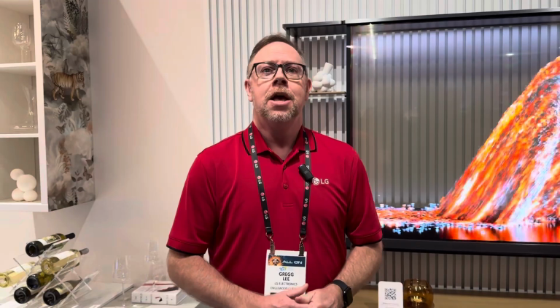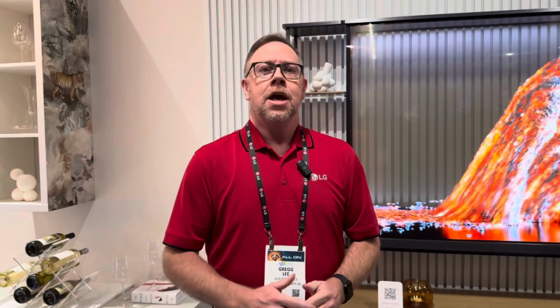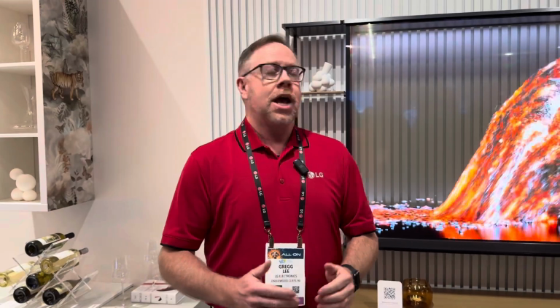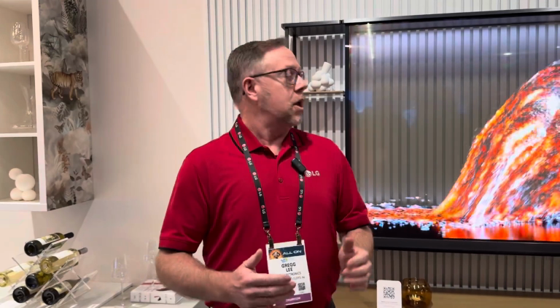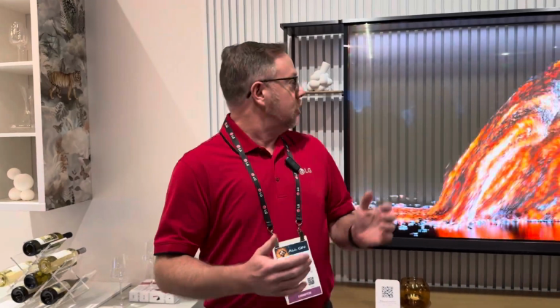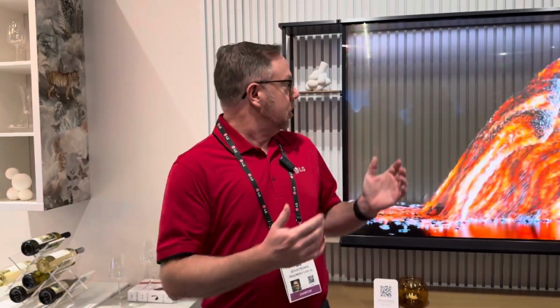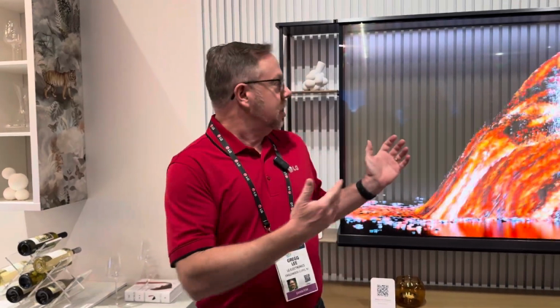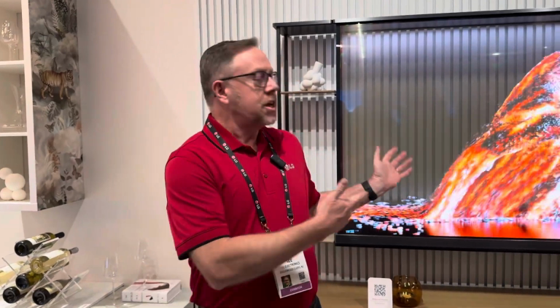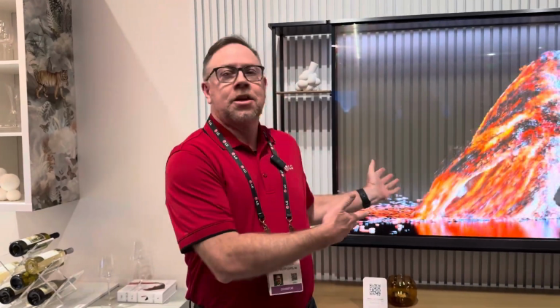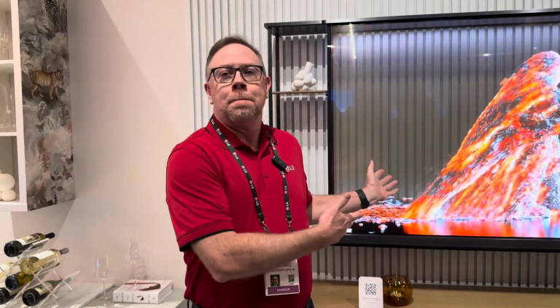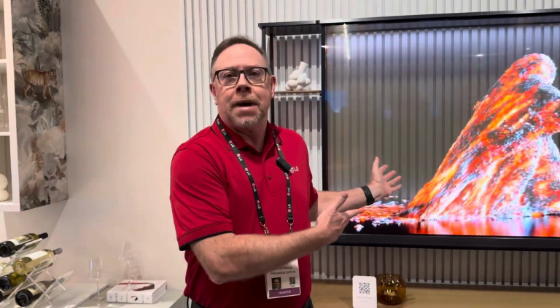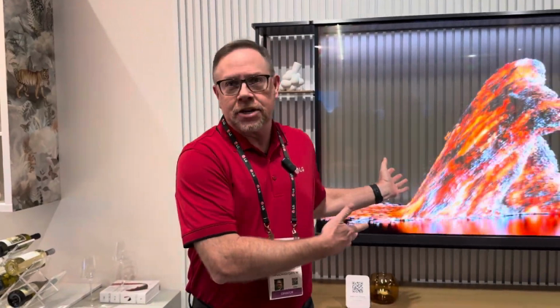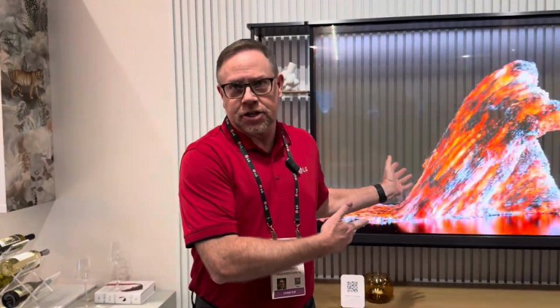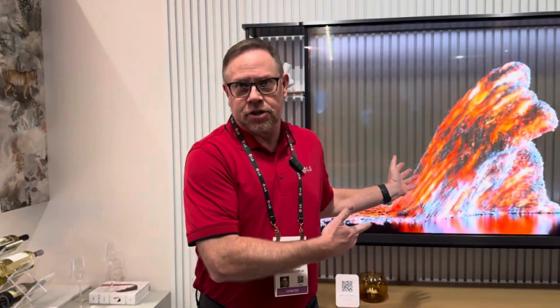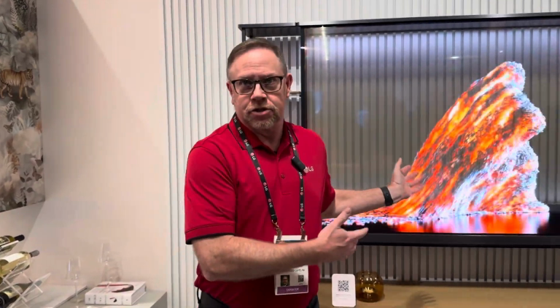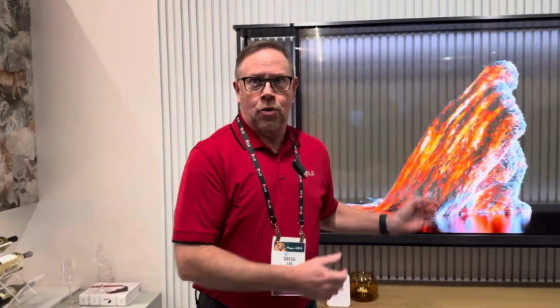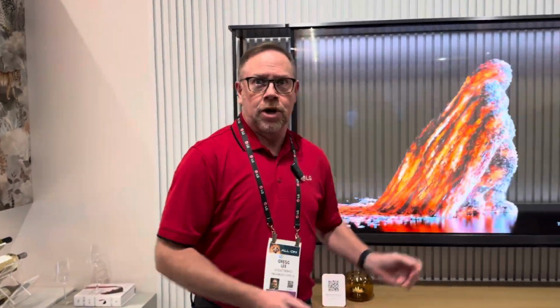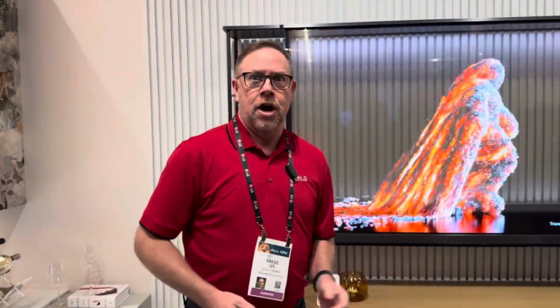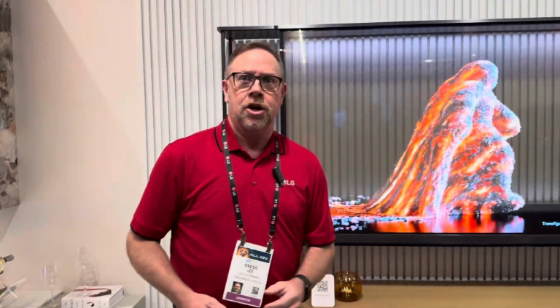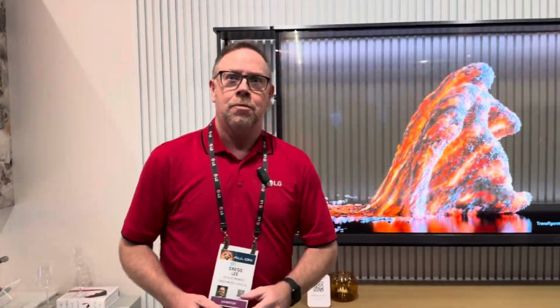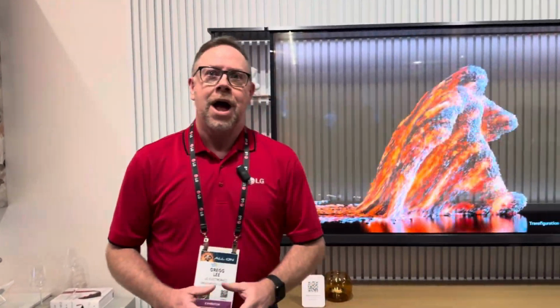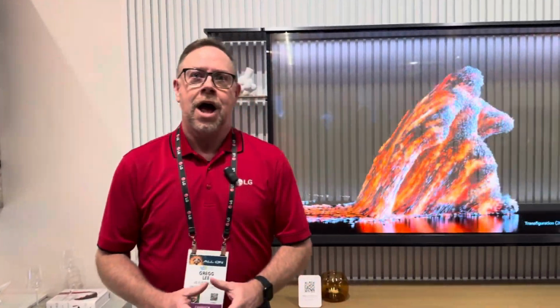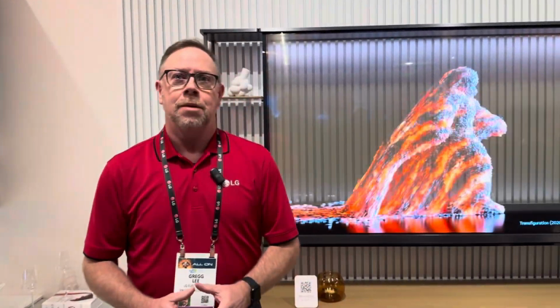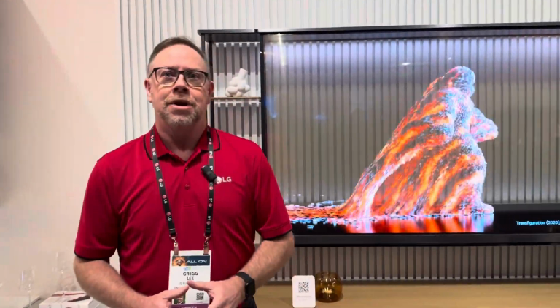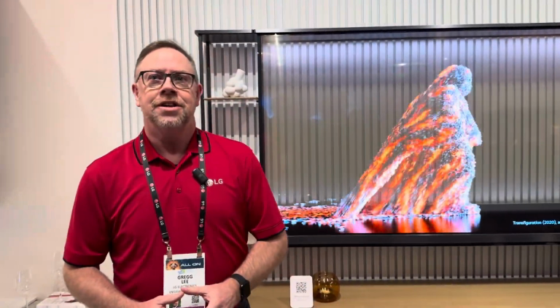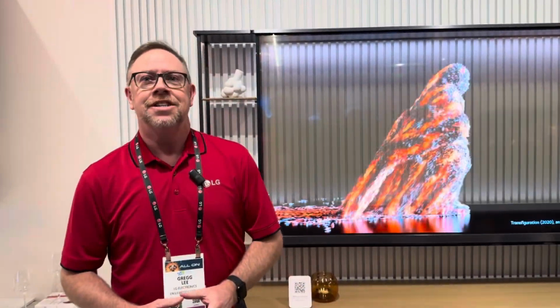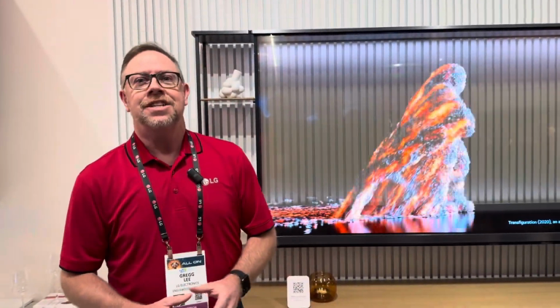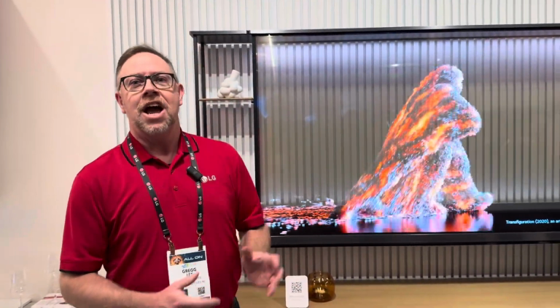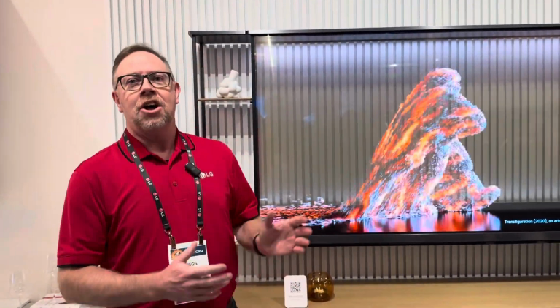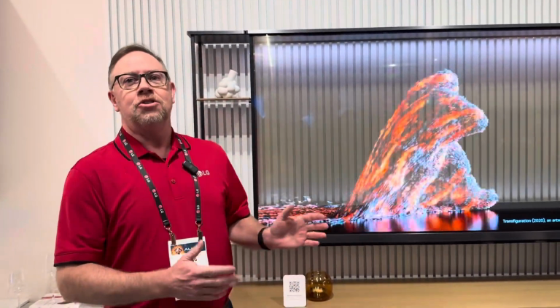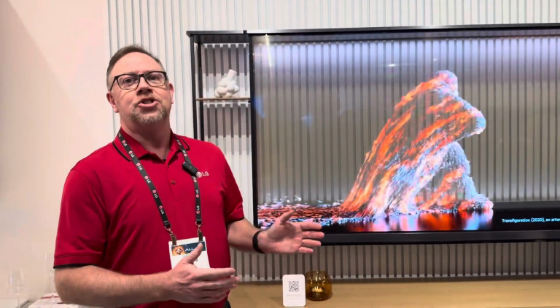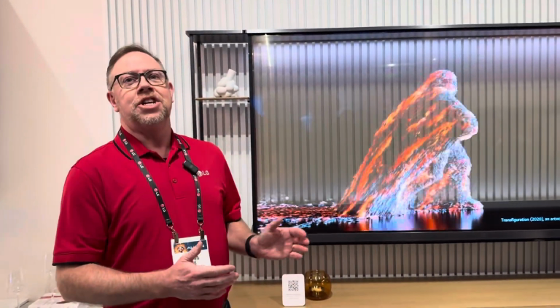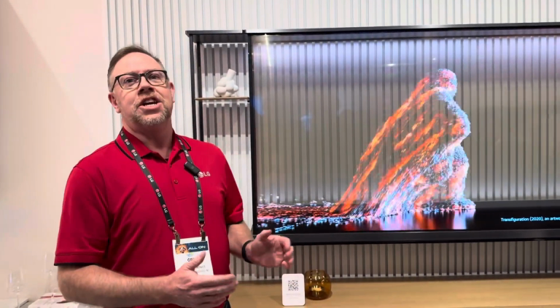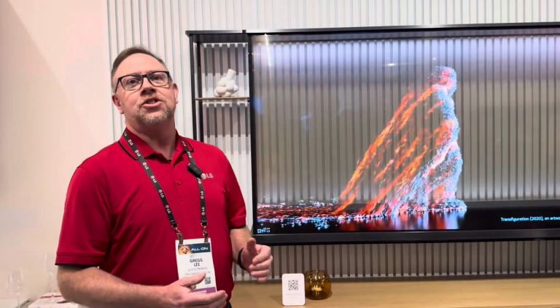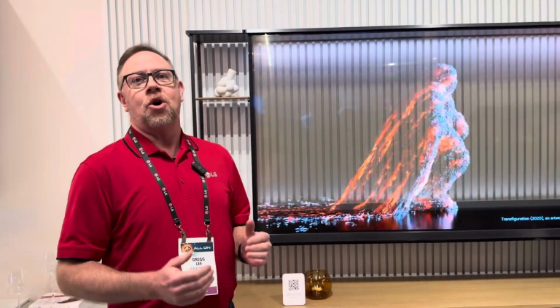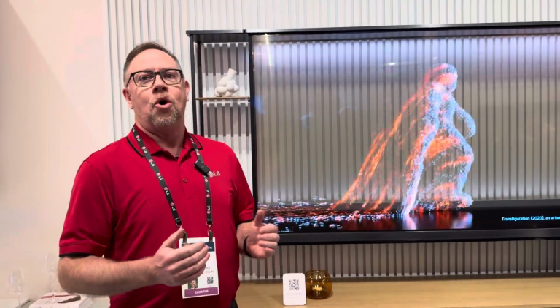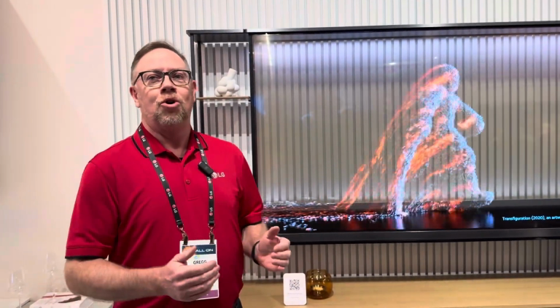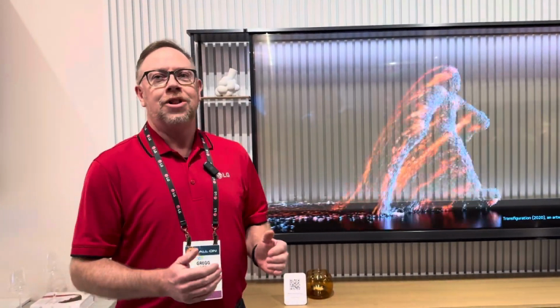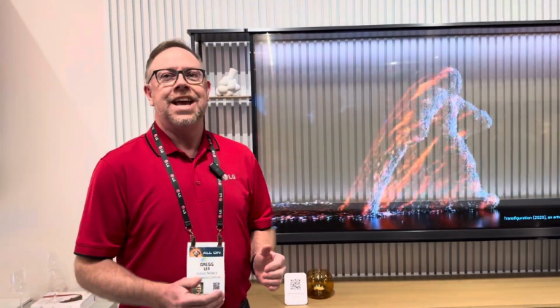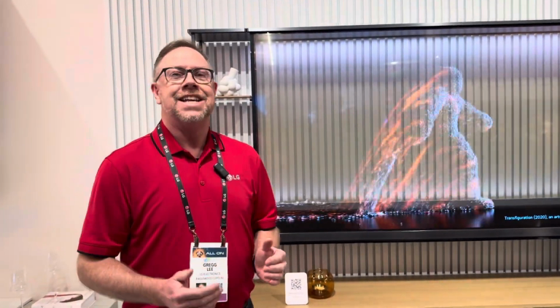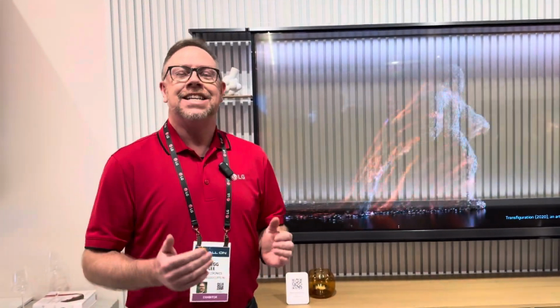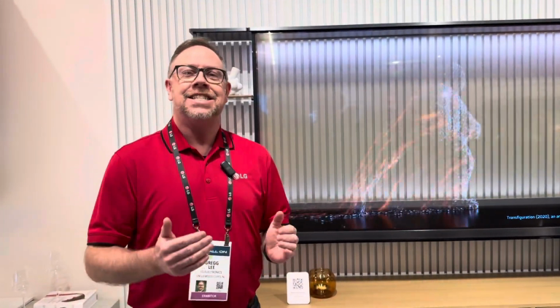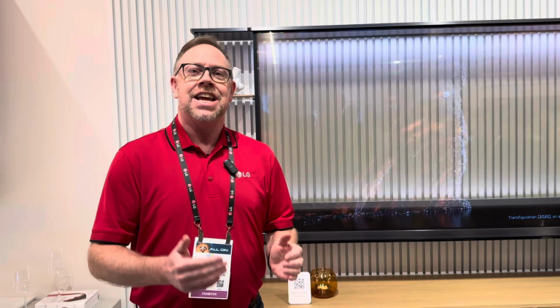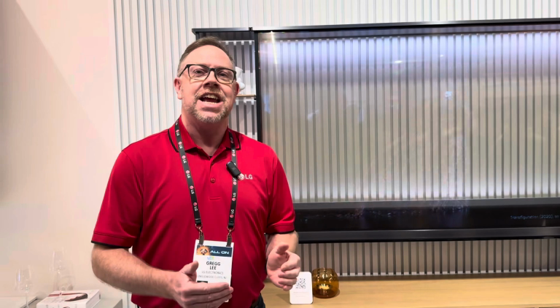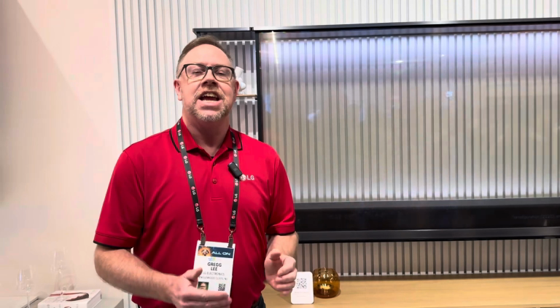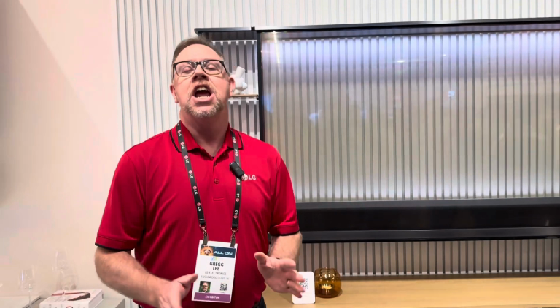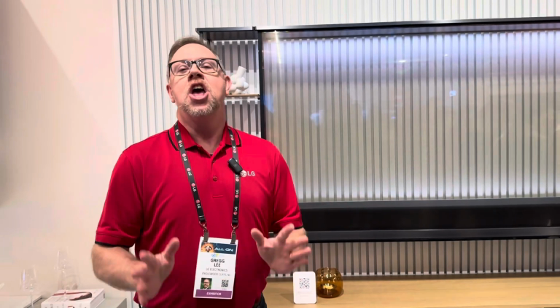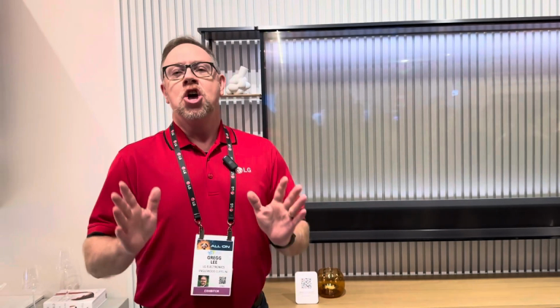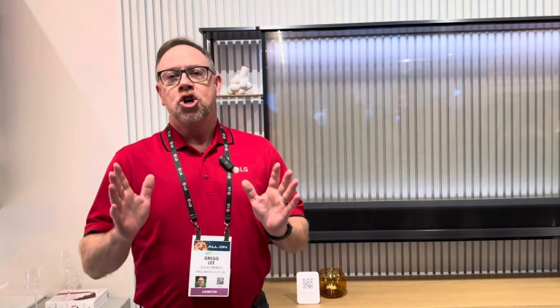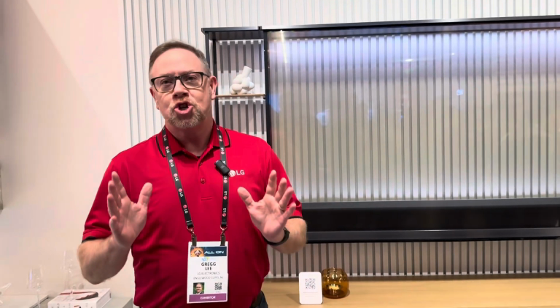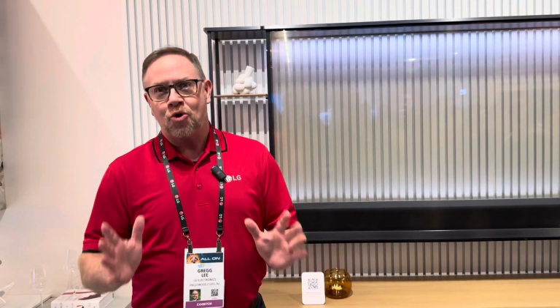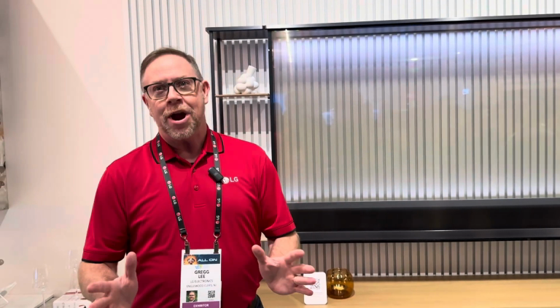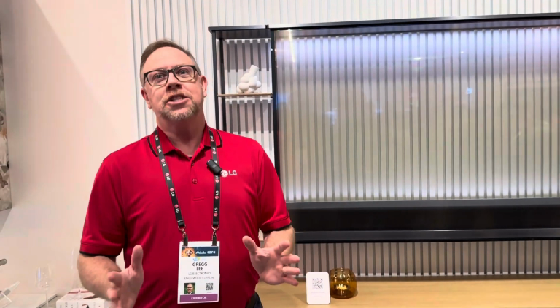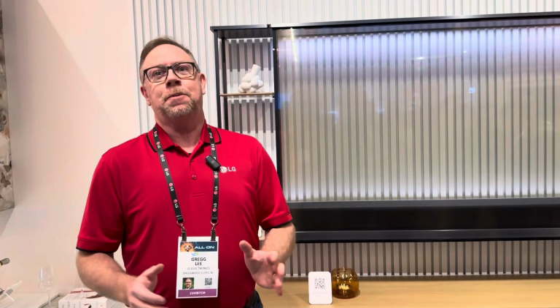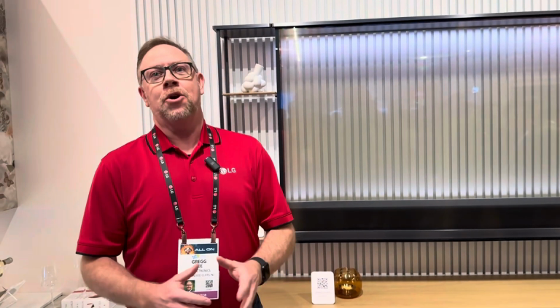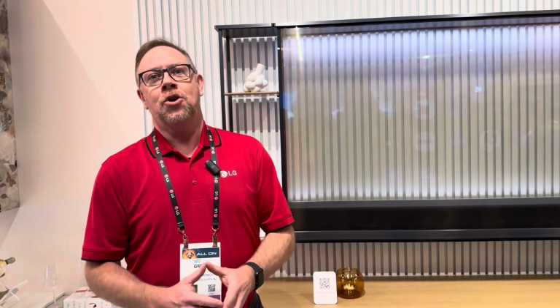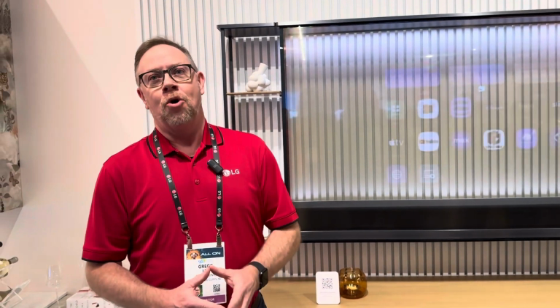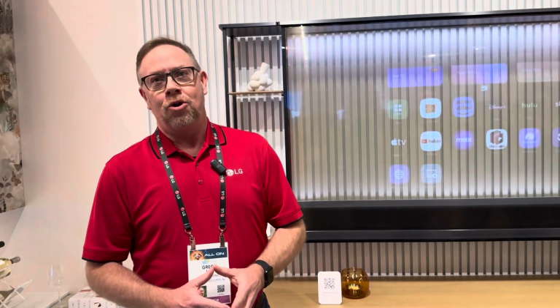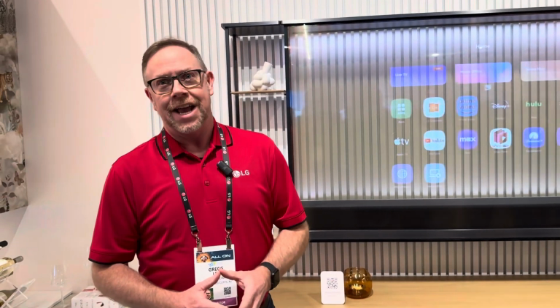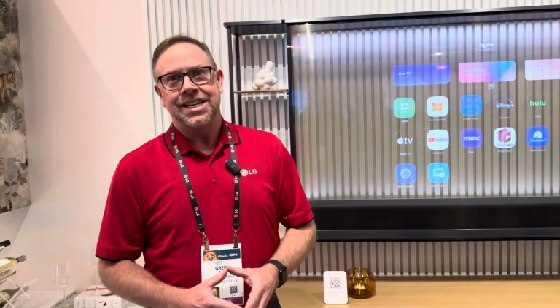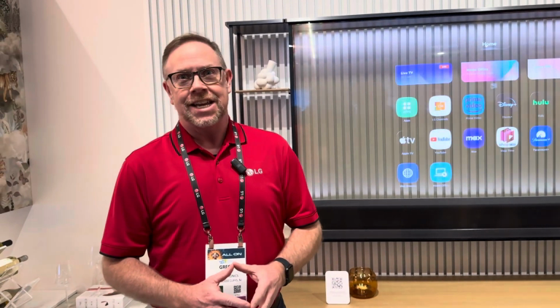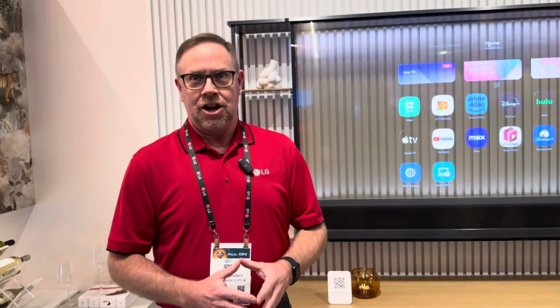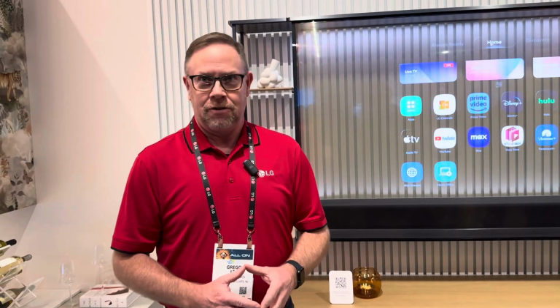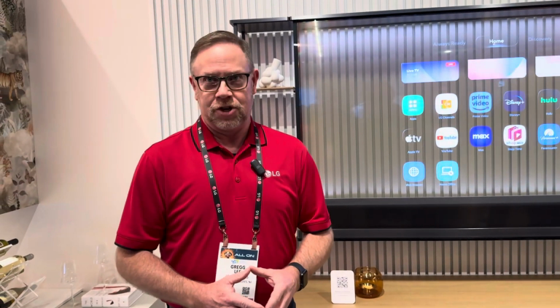Look at the magic that is going on here behind me. This is LG's OLED-T, transparent OLED television.